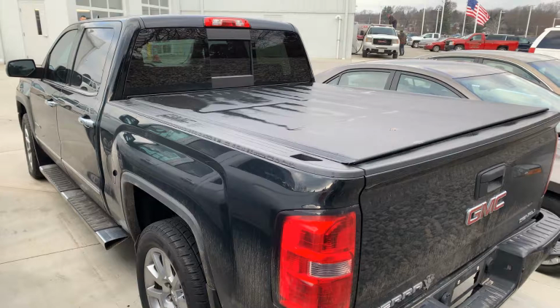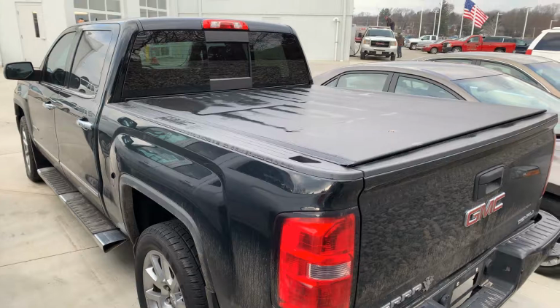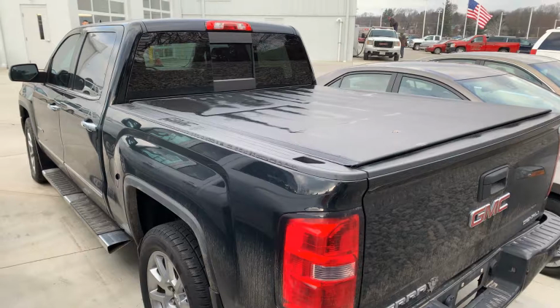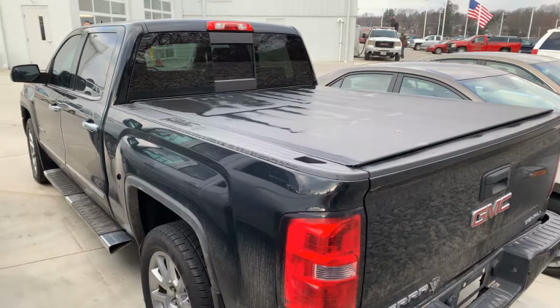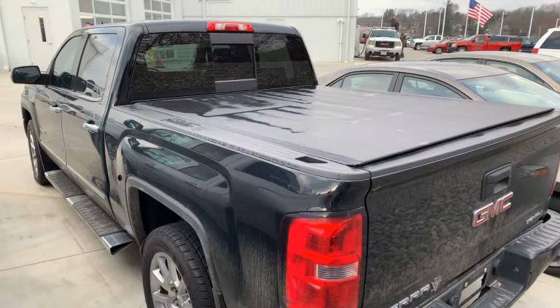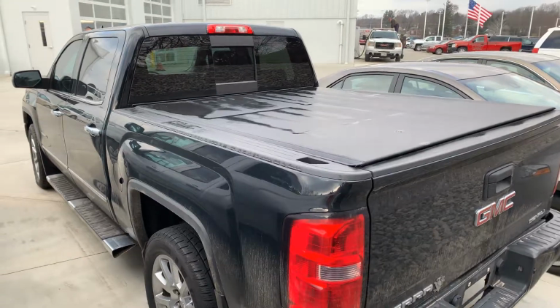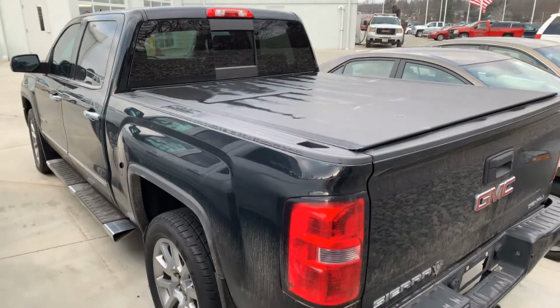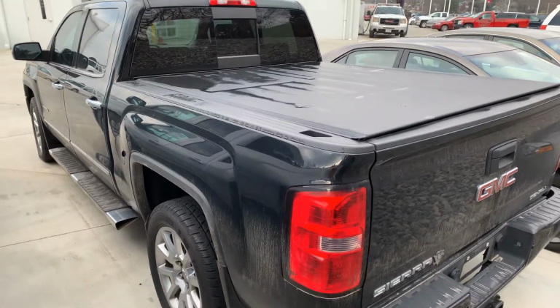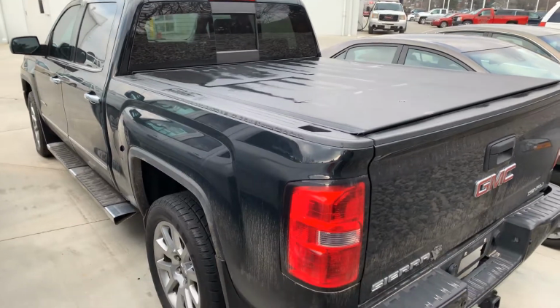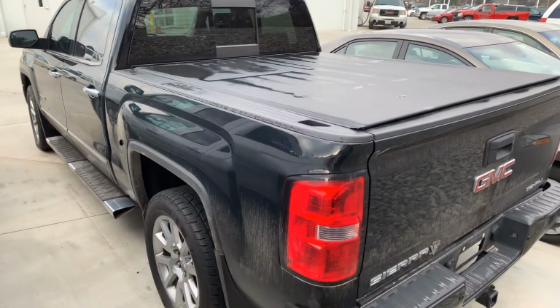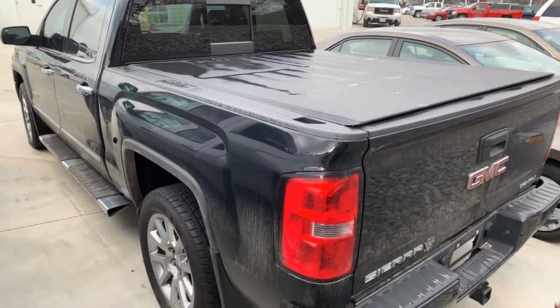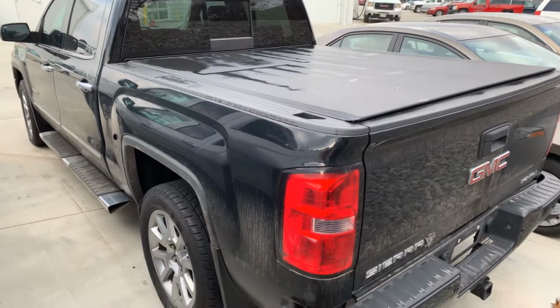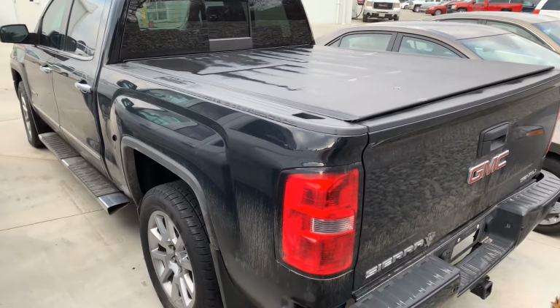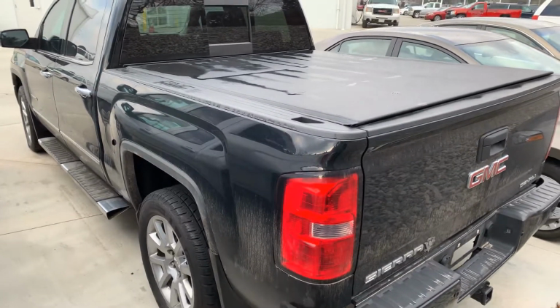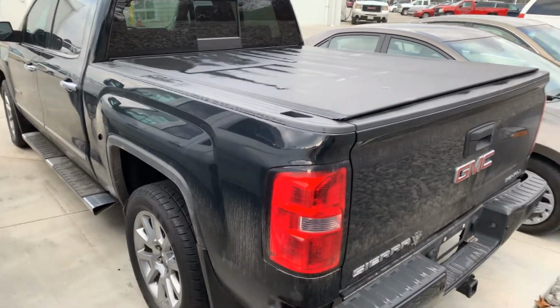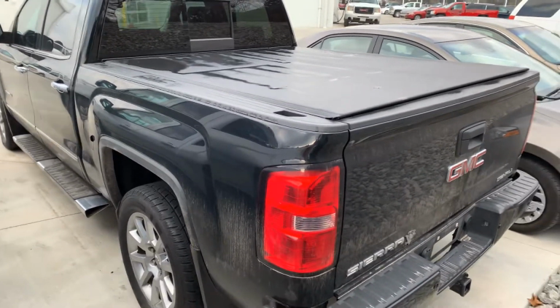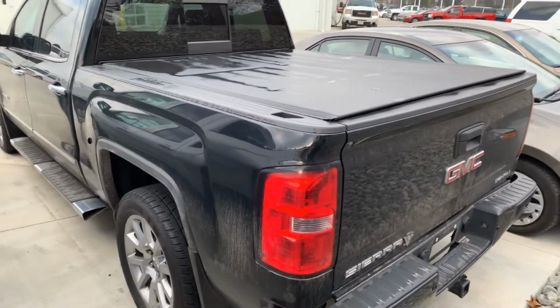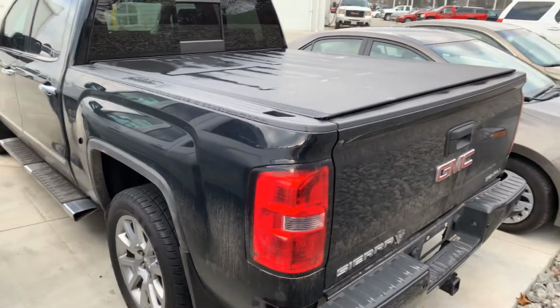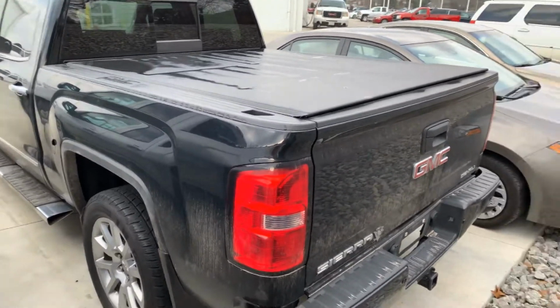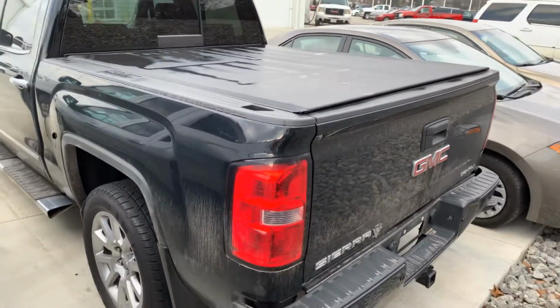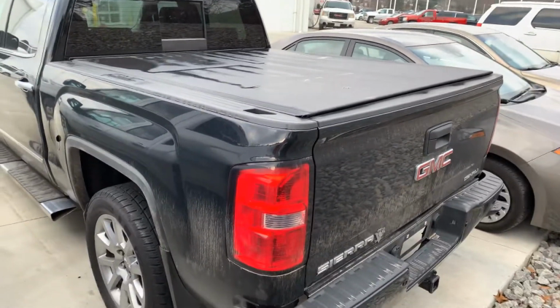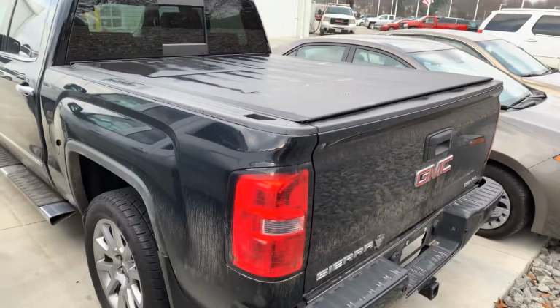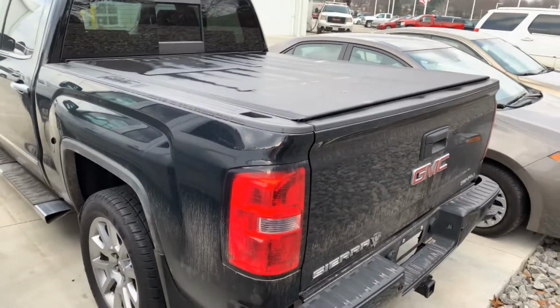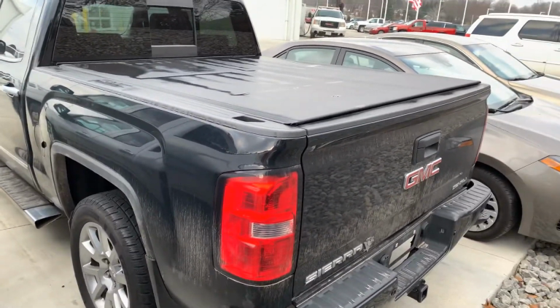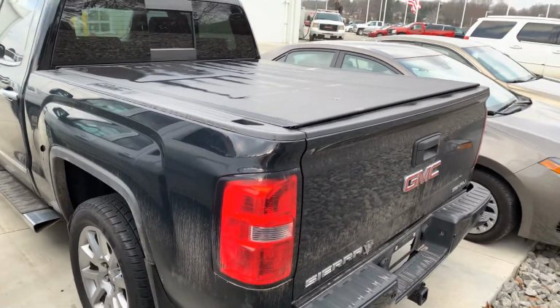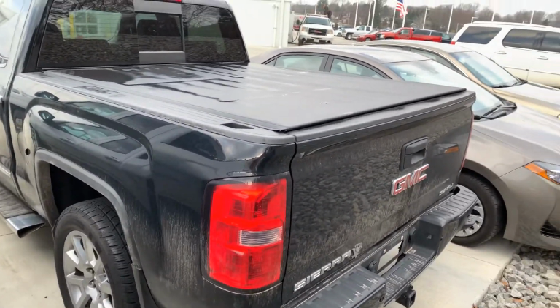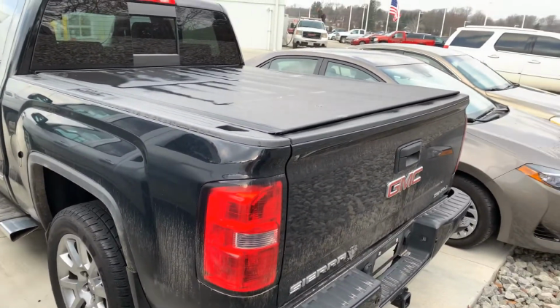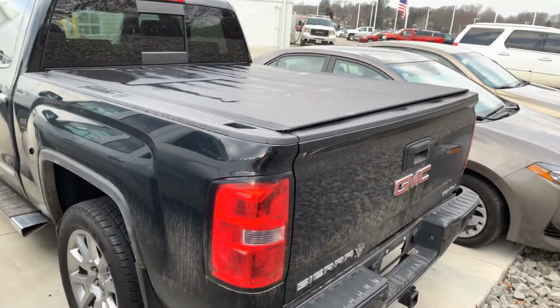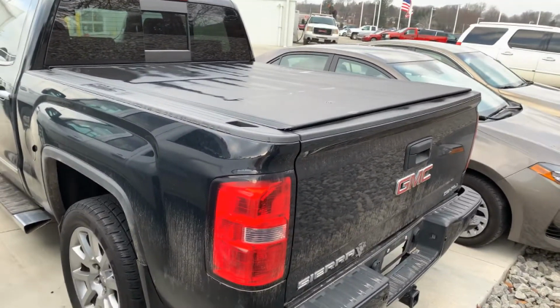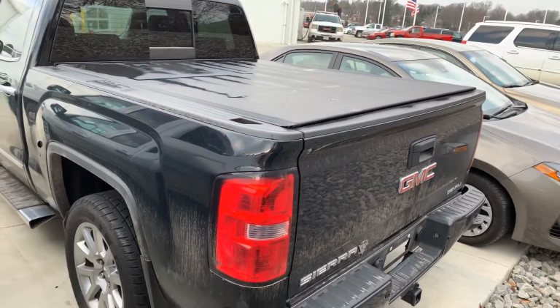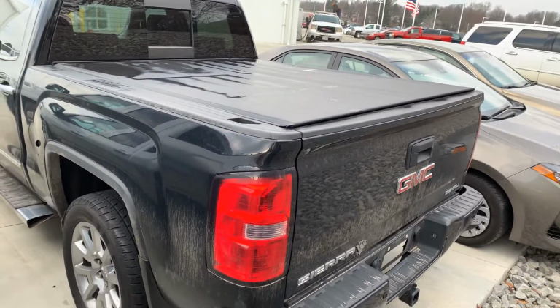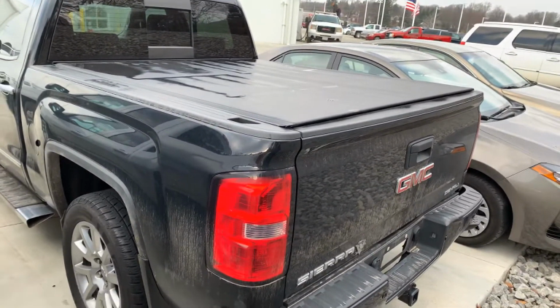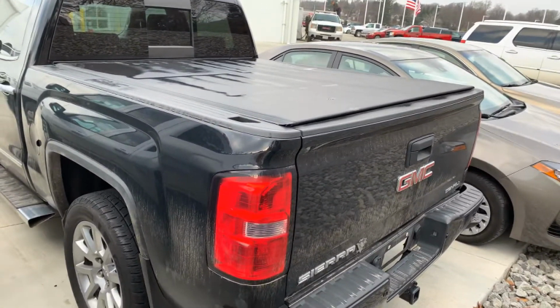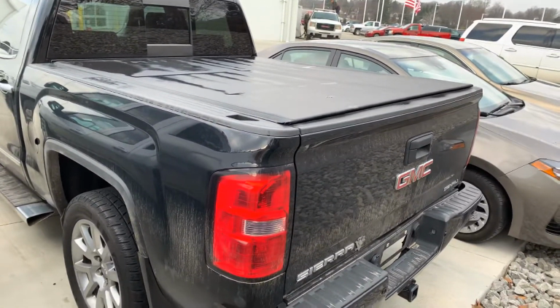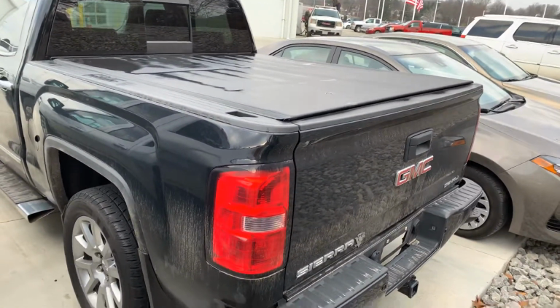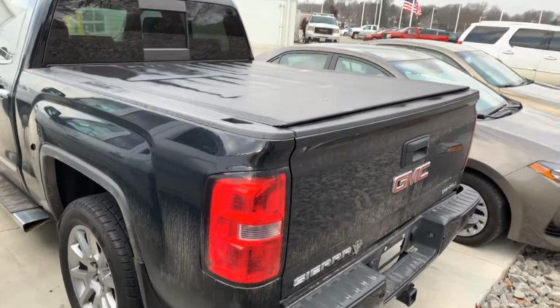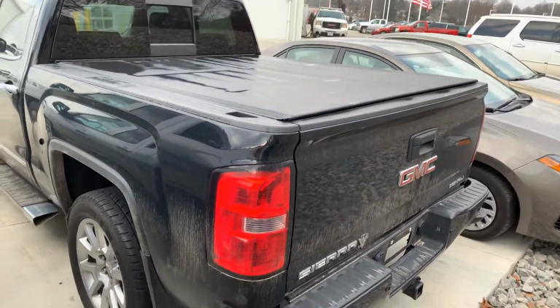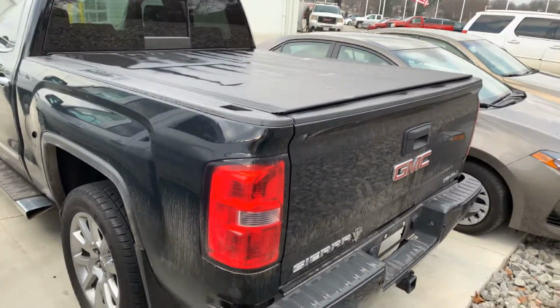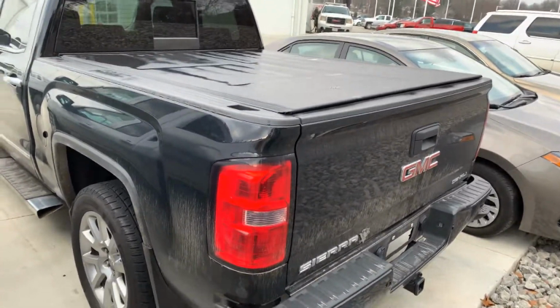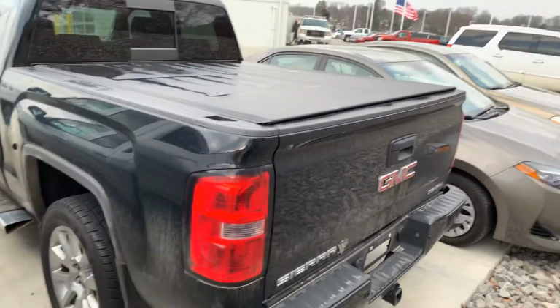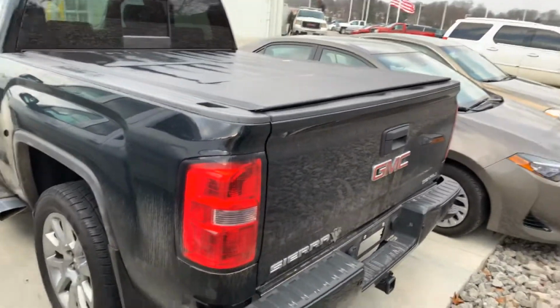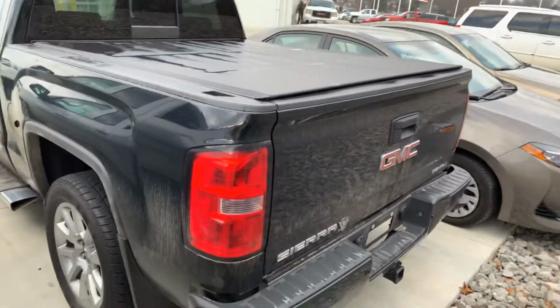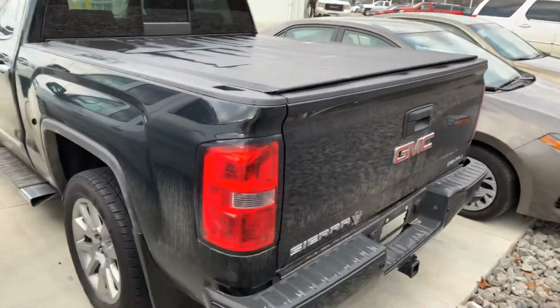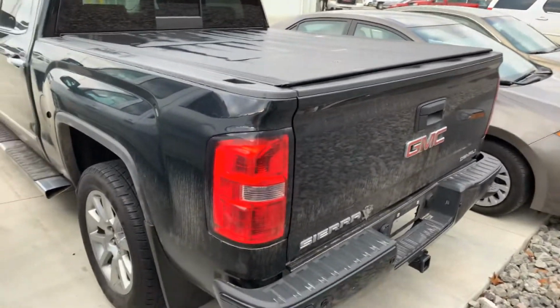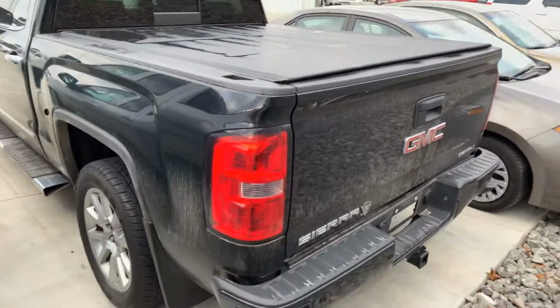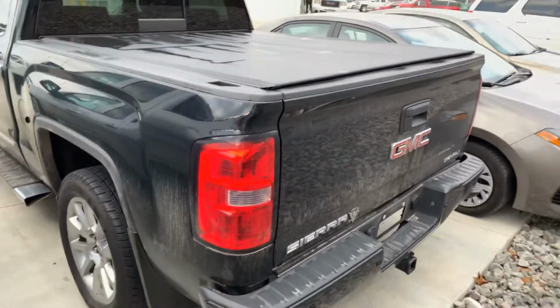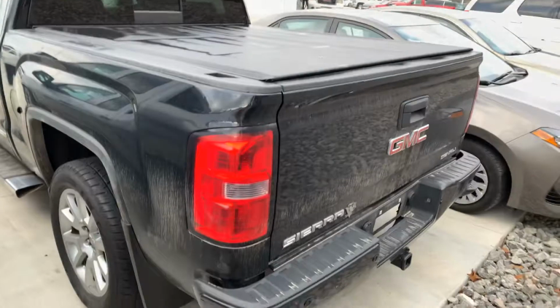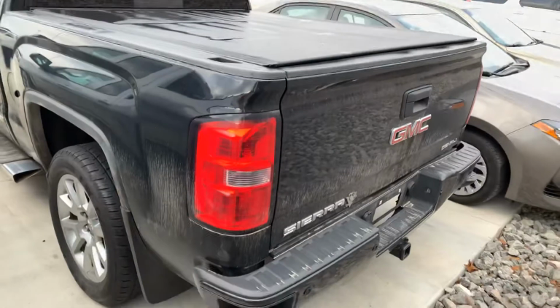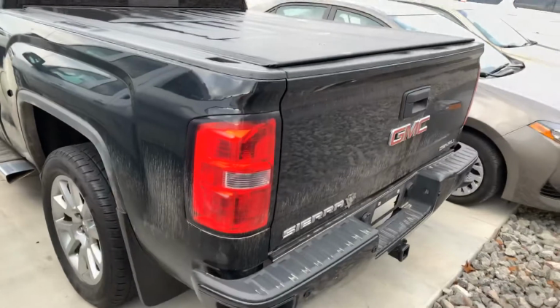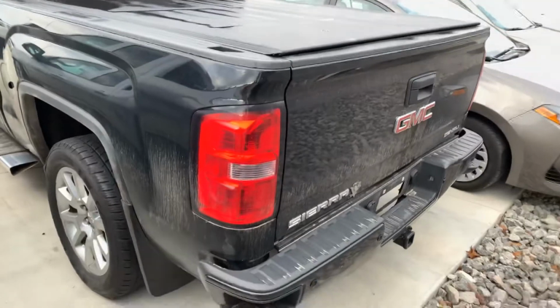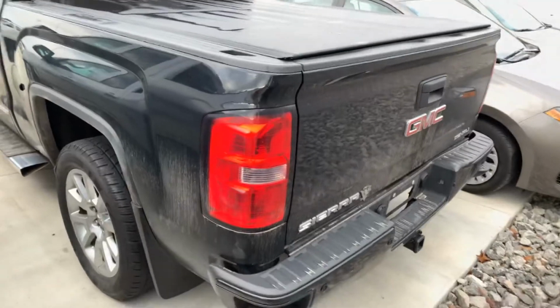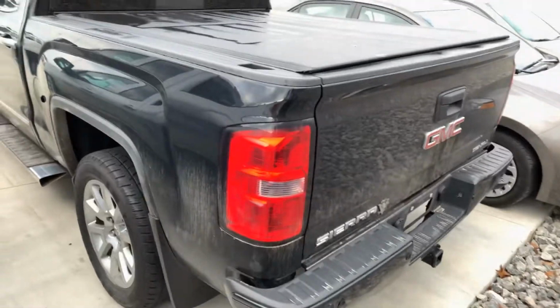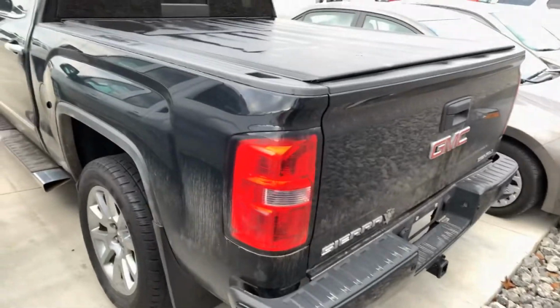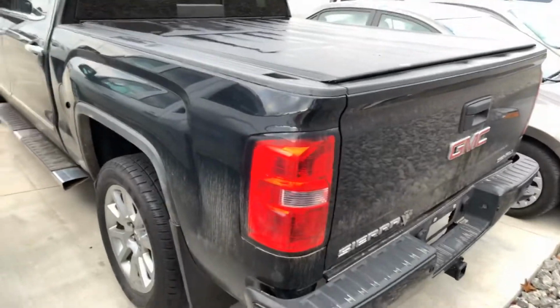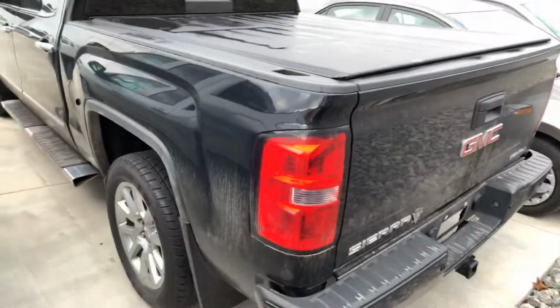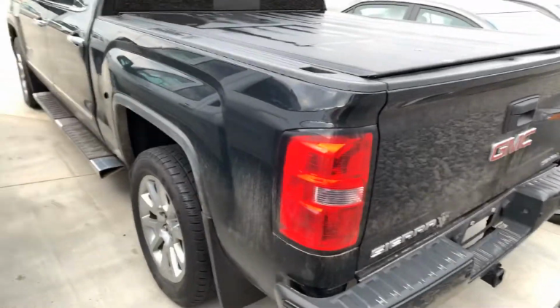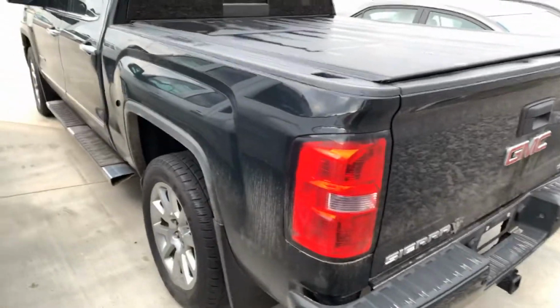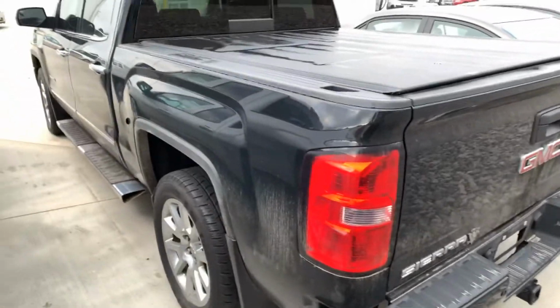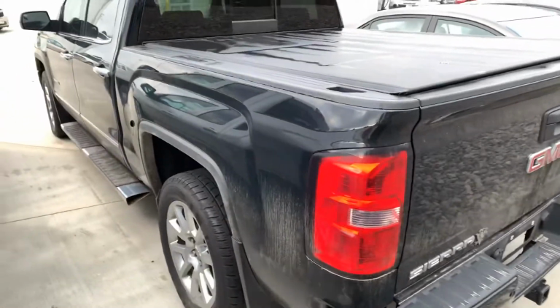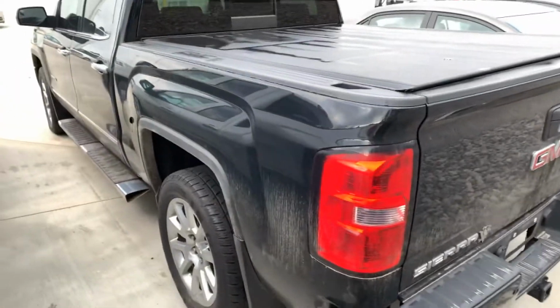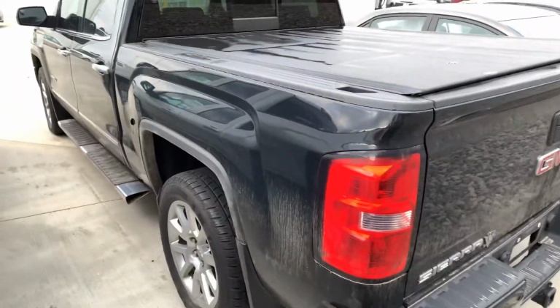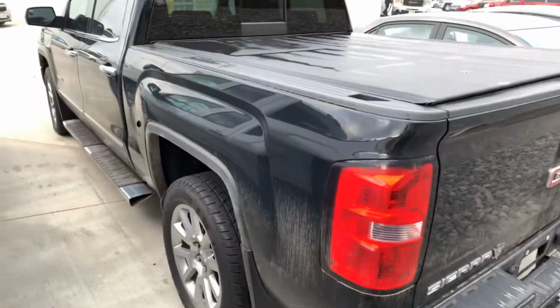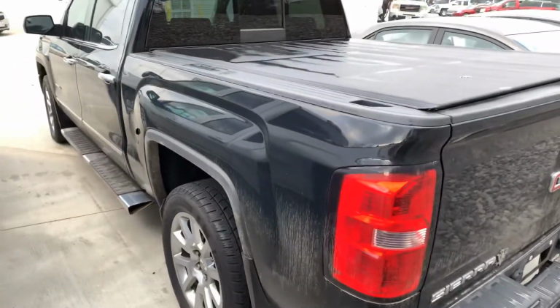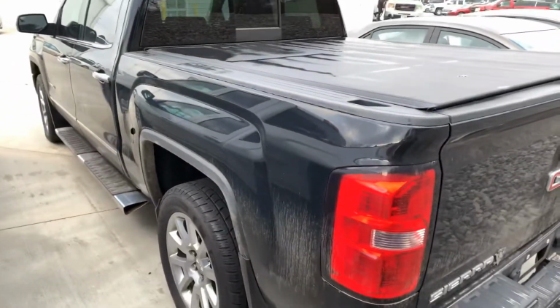Here is the 2015 GMC Sierra Denali. It's a 5.3 liter V8.